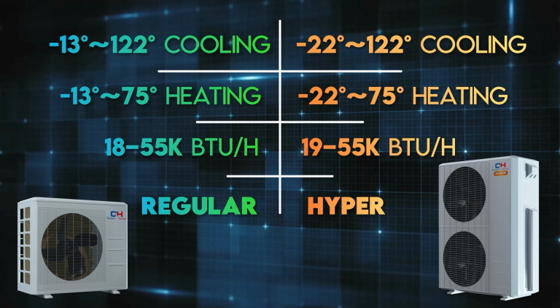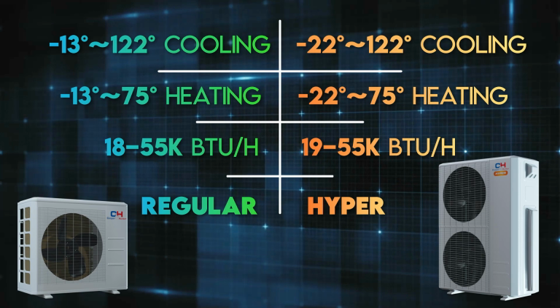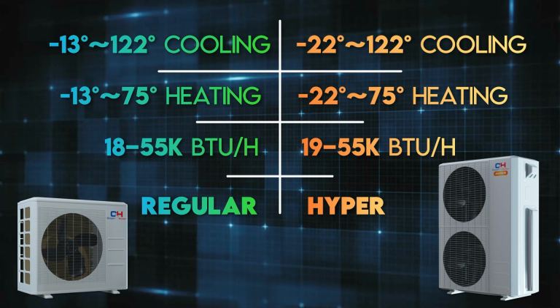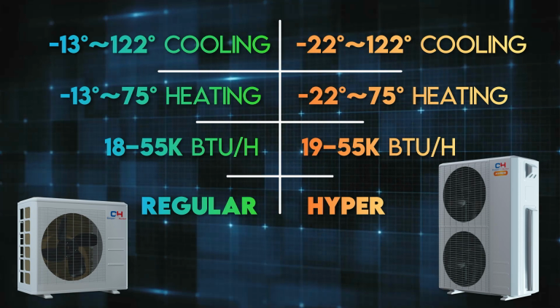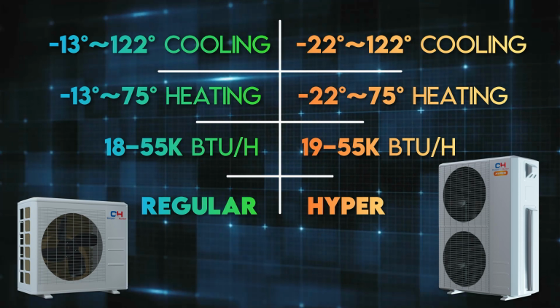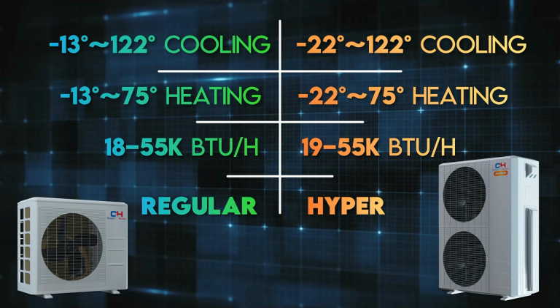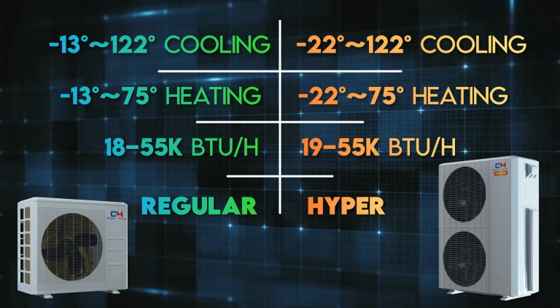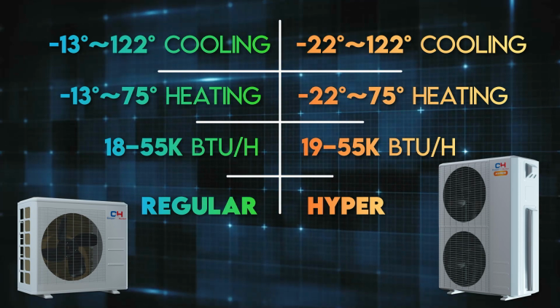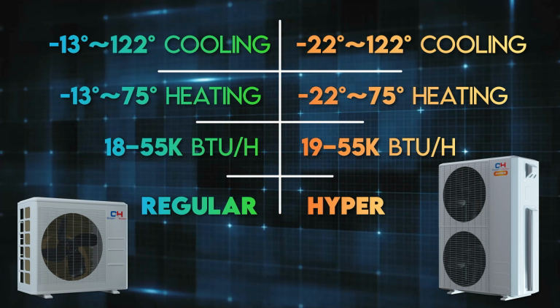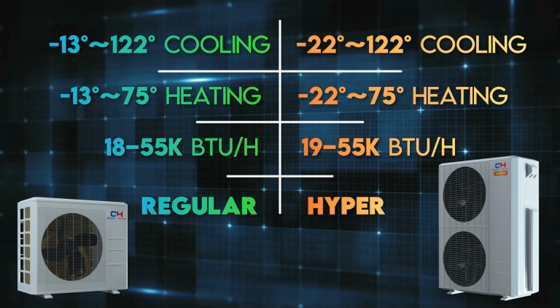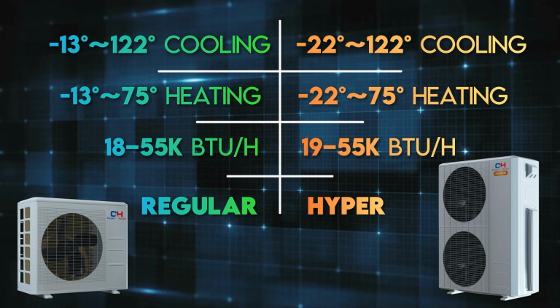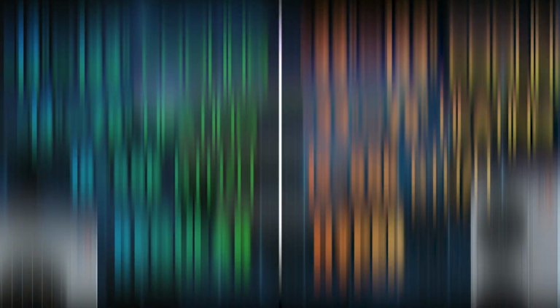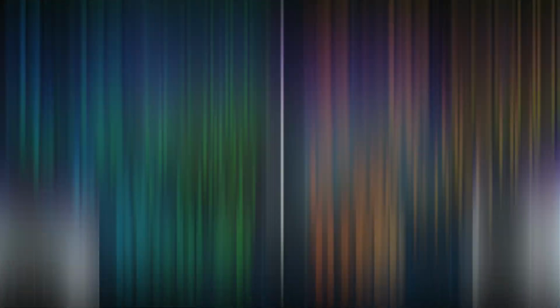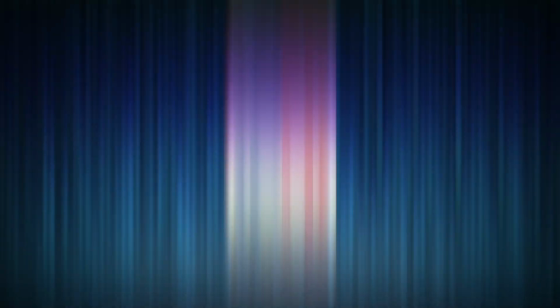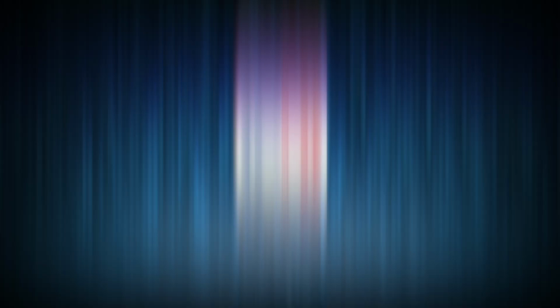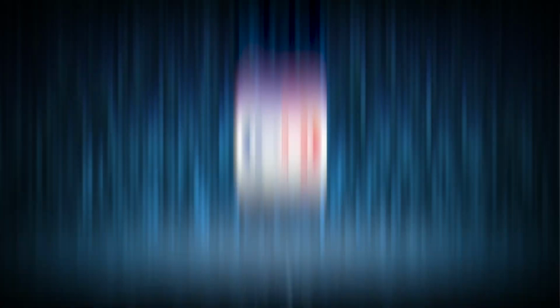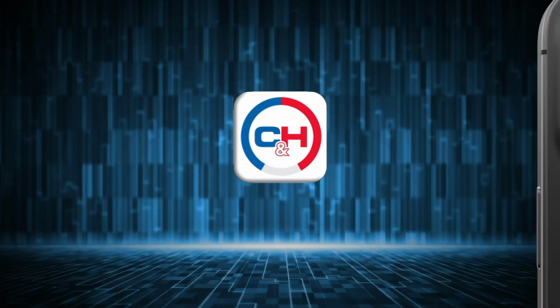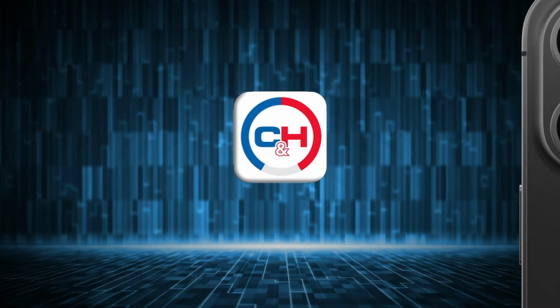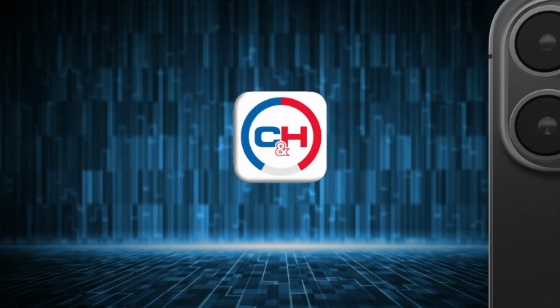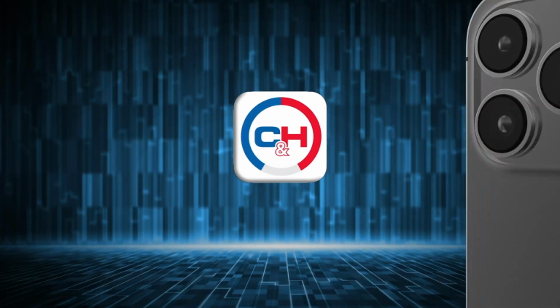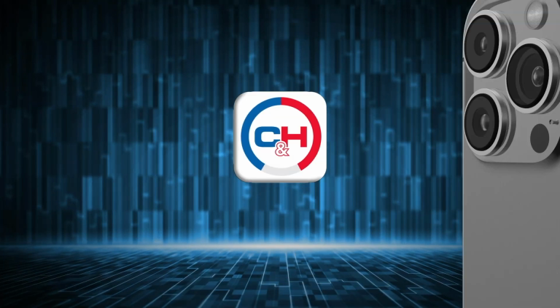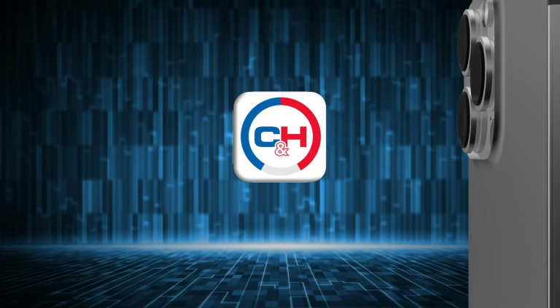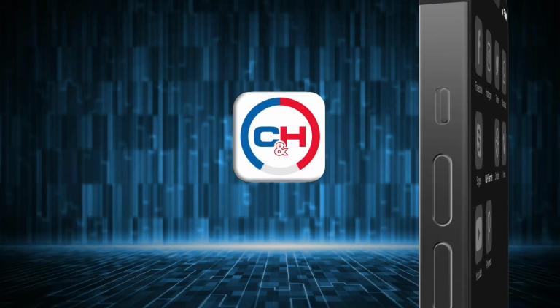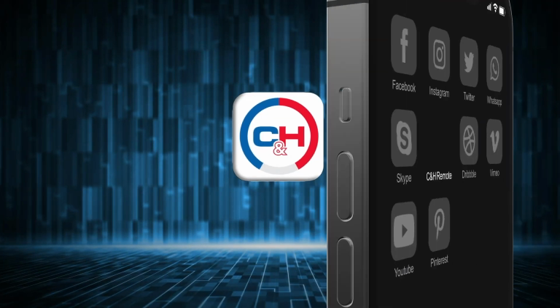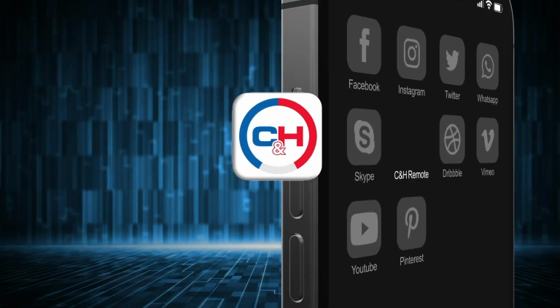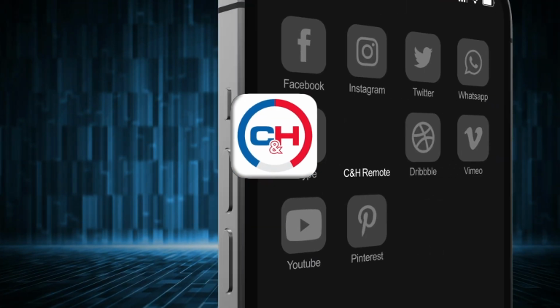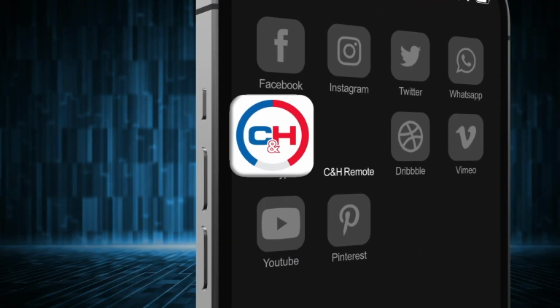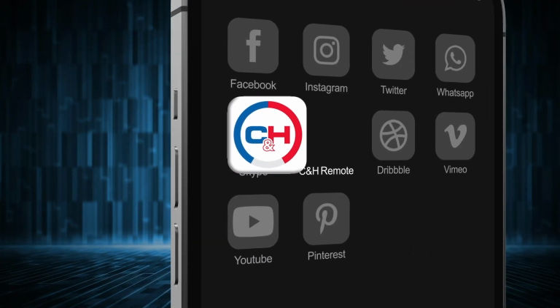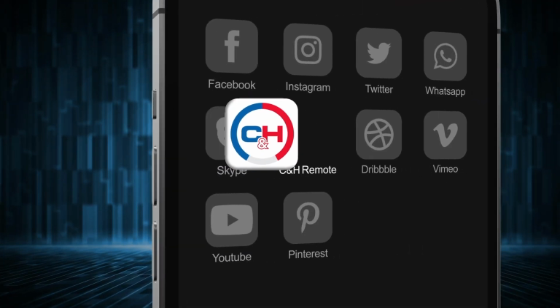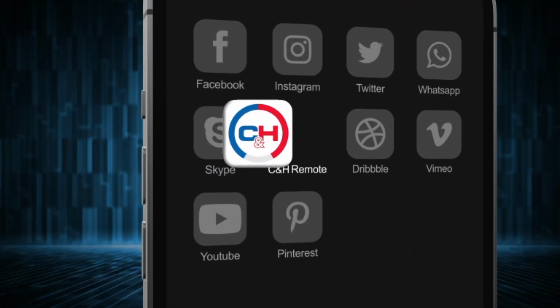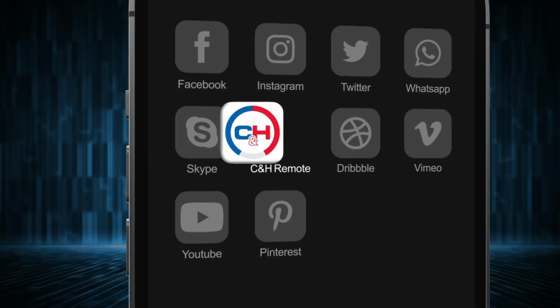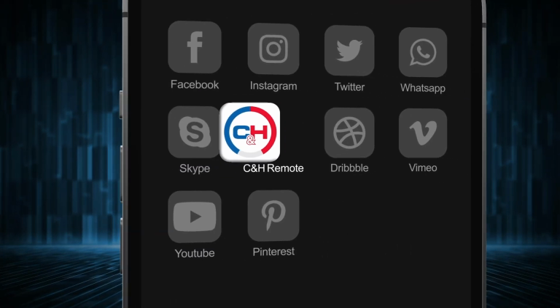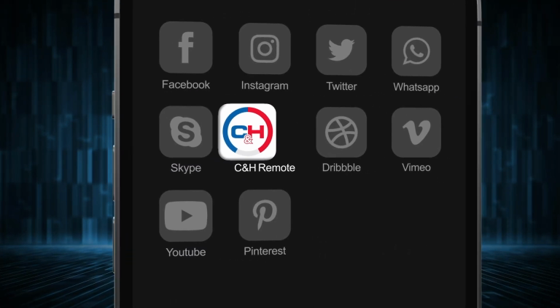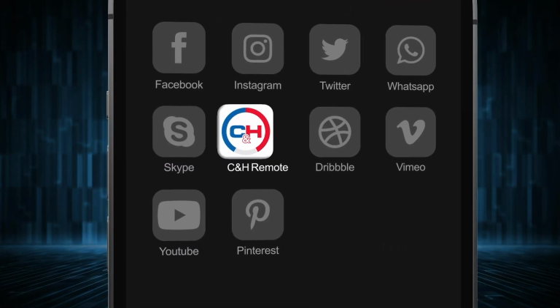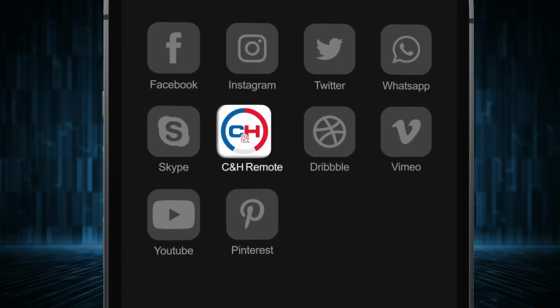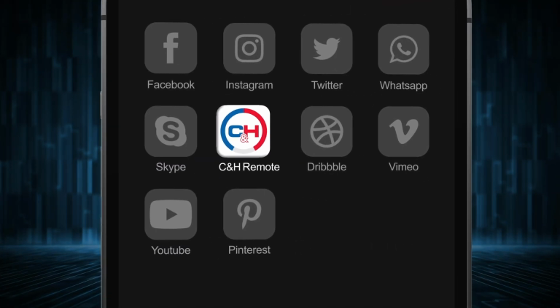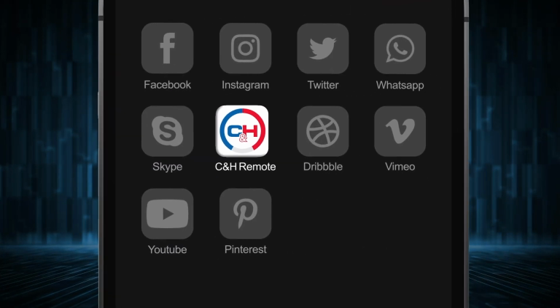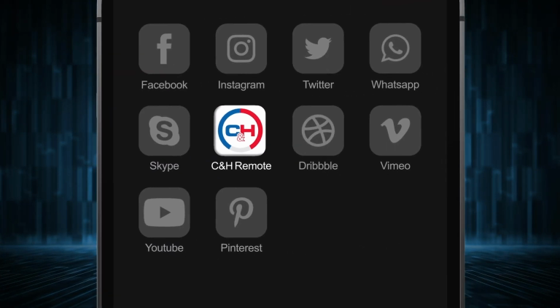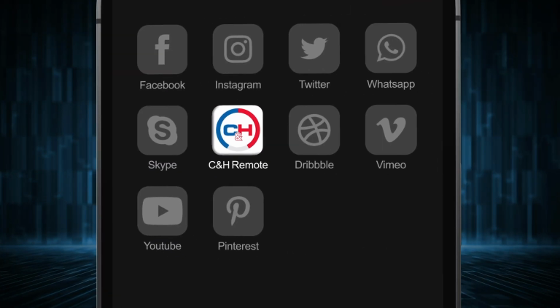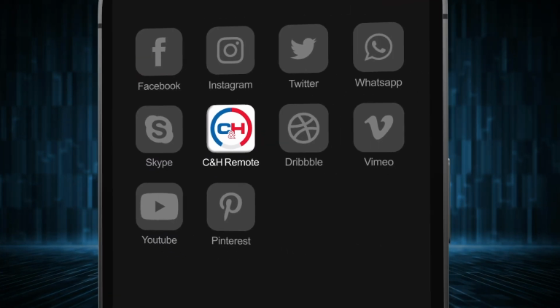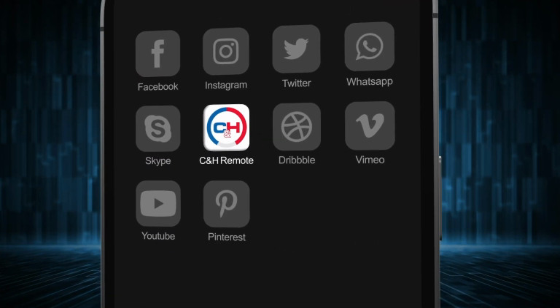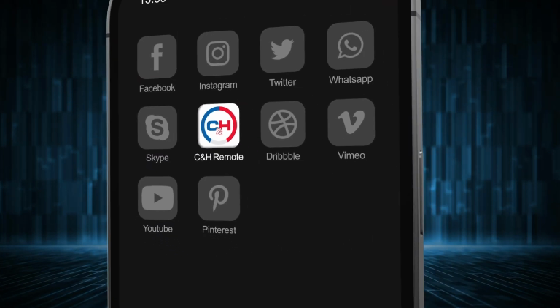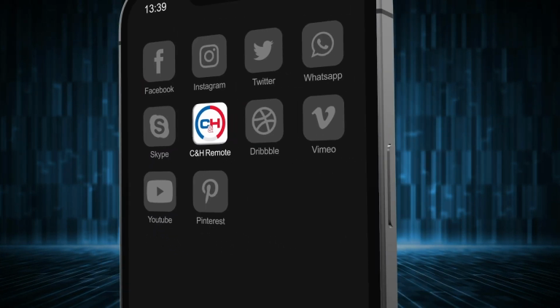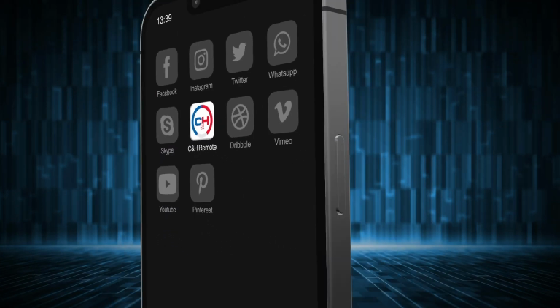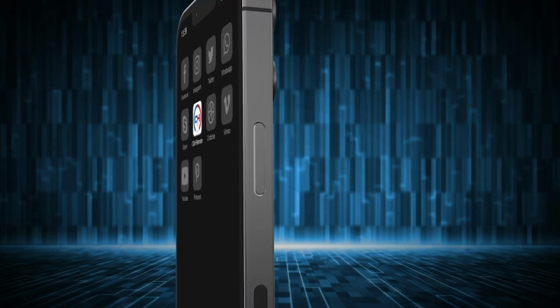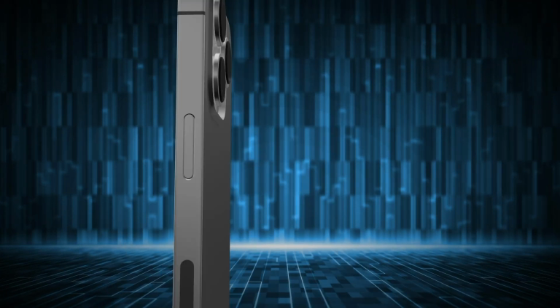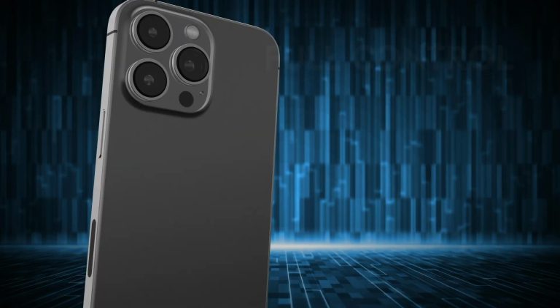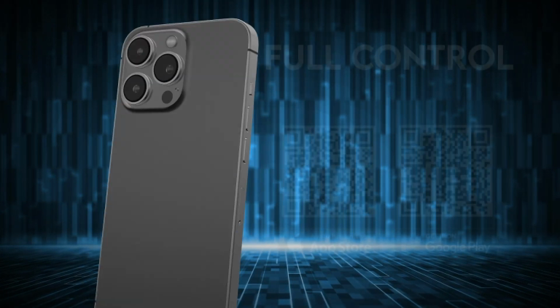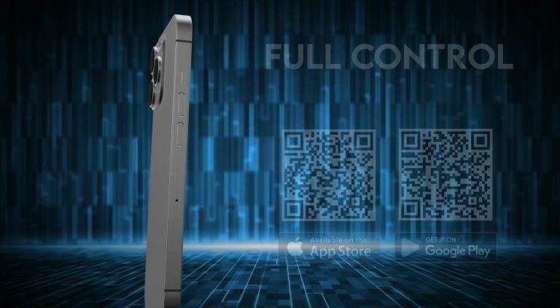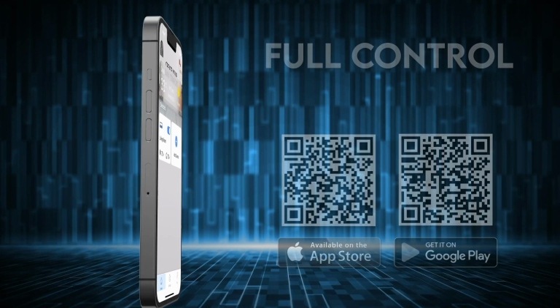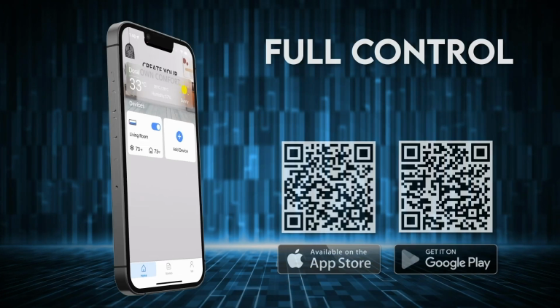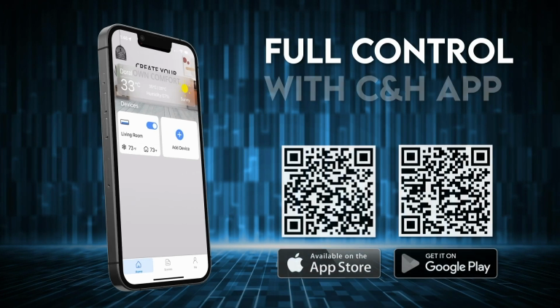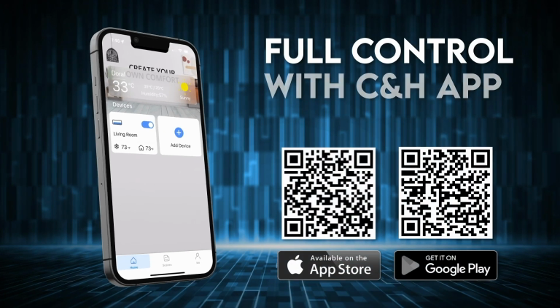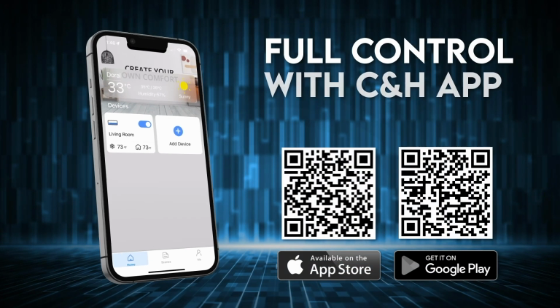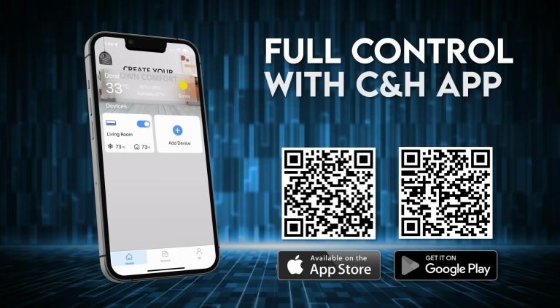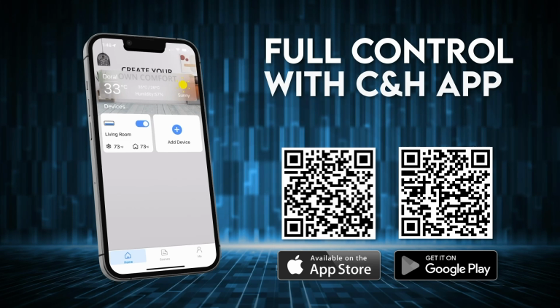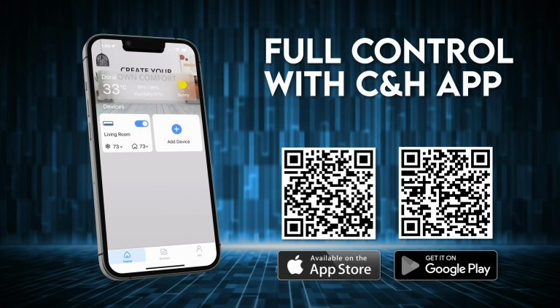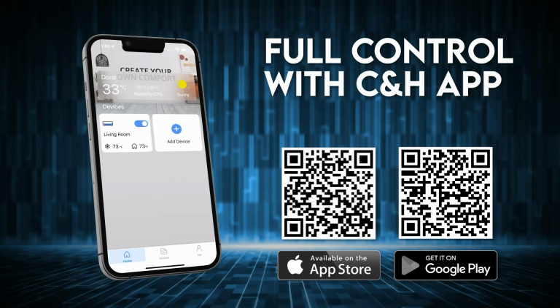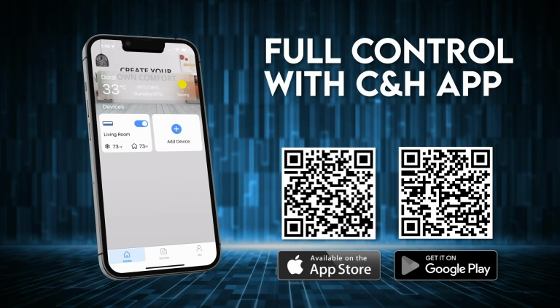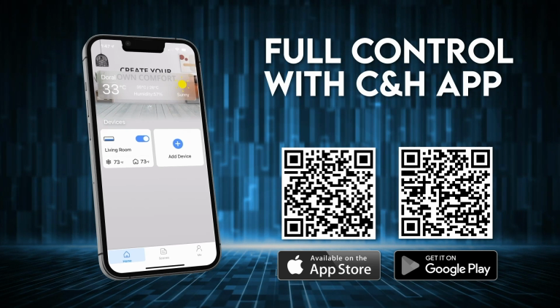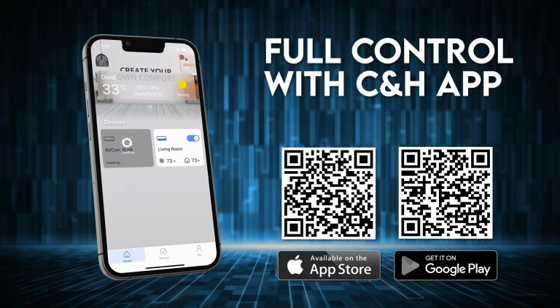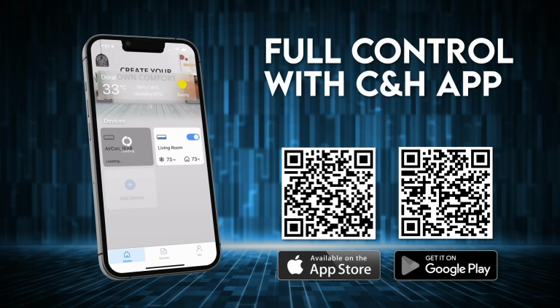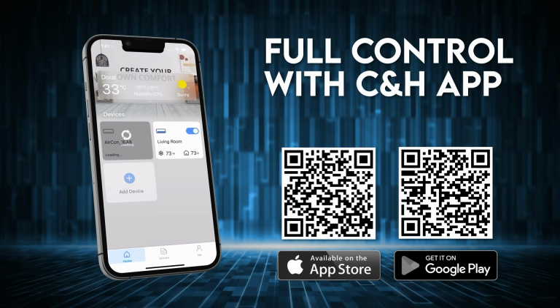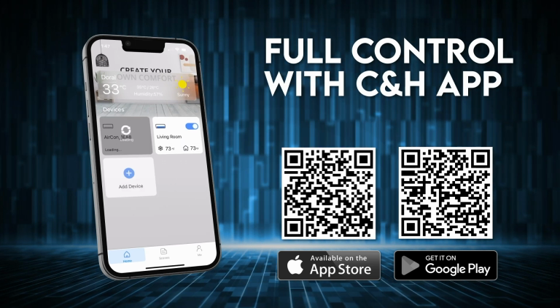And things get better with our Cooper and Hunter app, which allows you to have full control of each unit from the comfort of your phone.